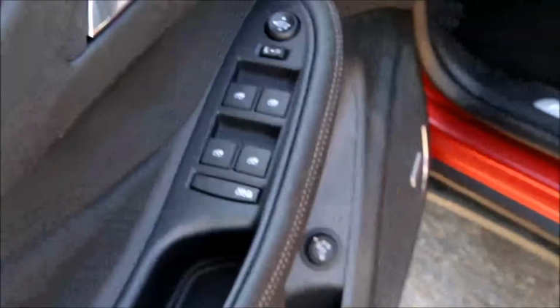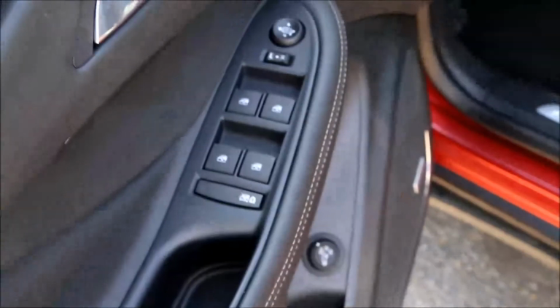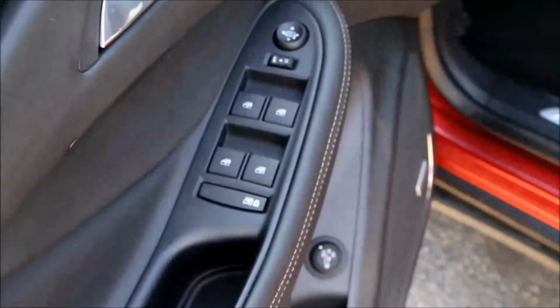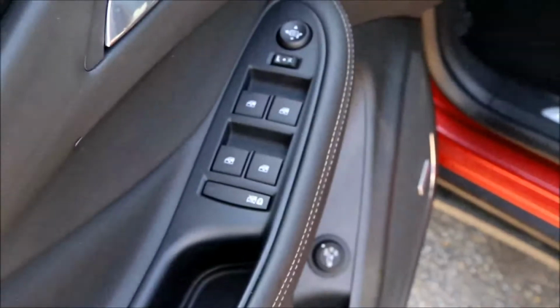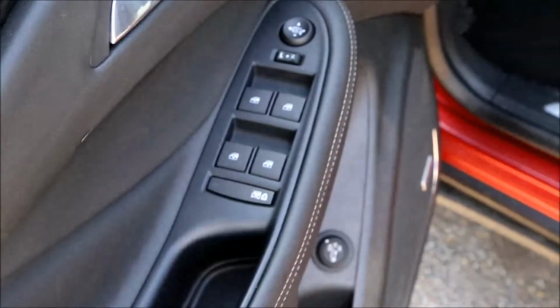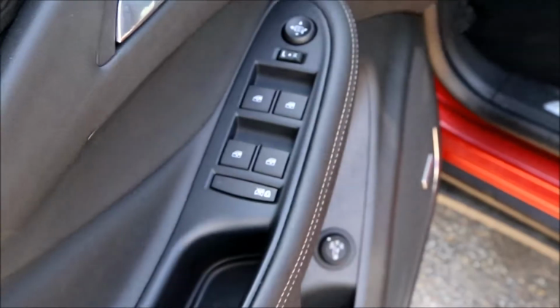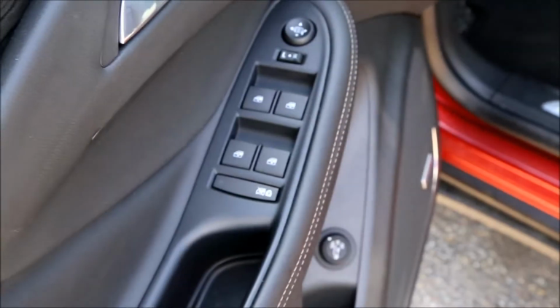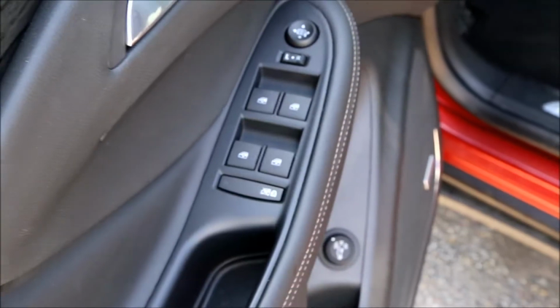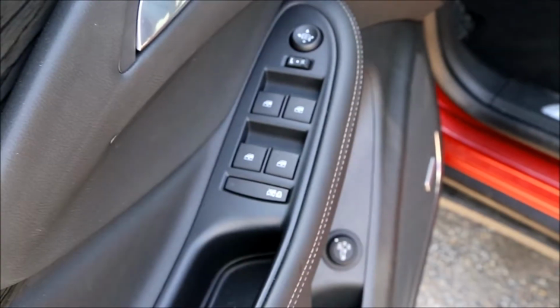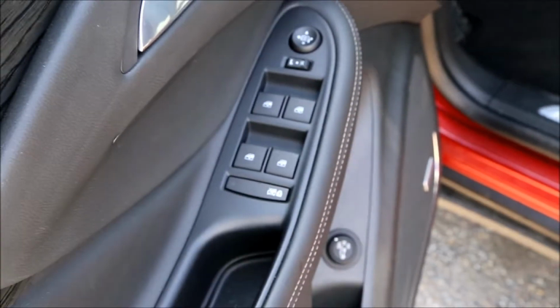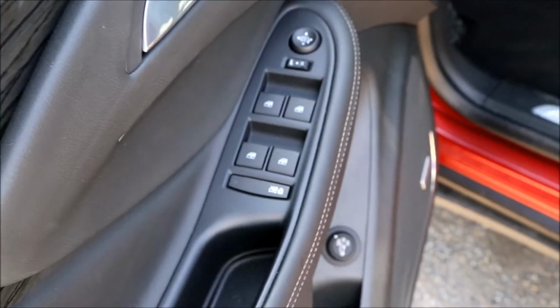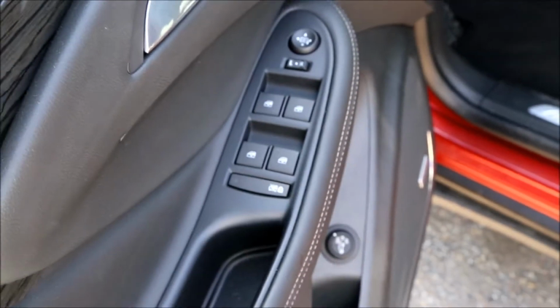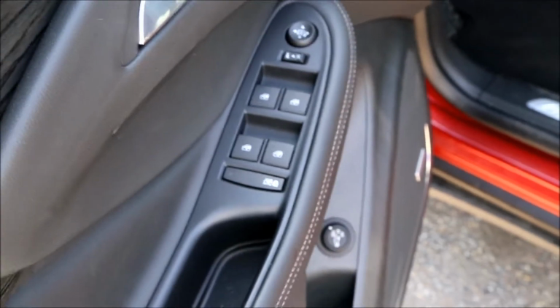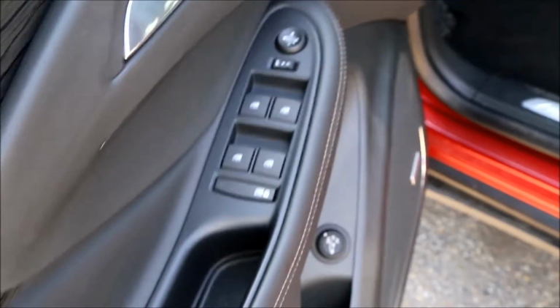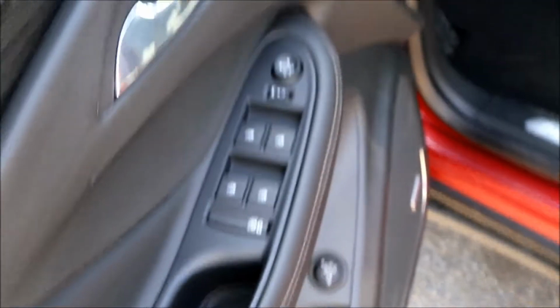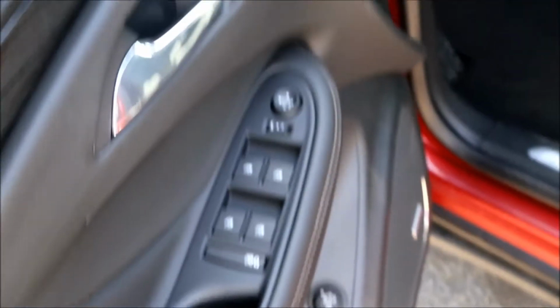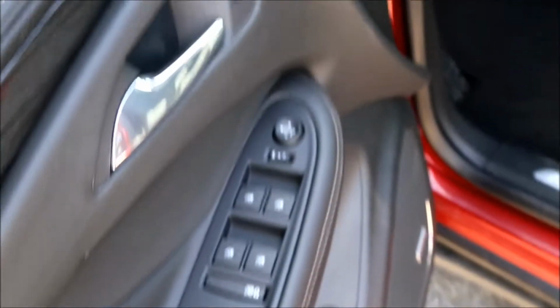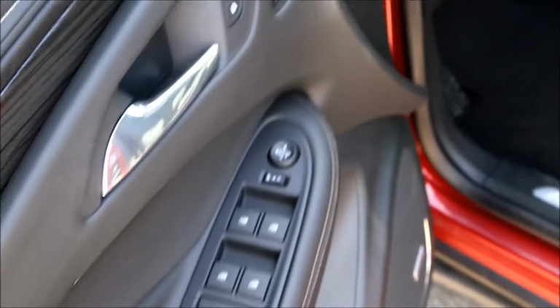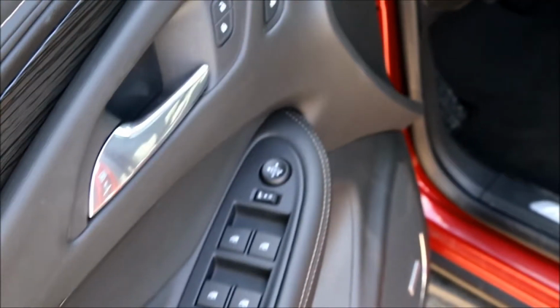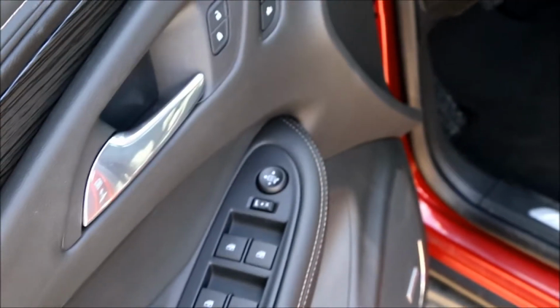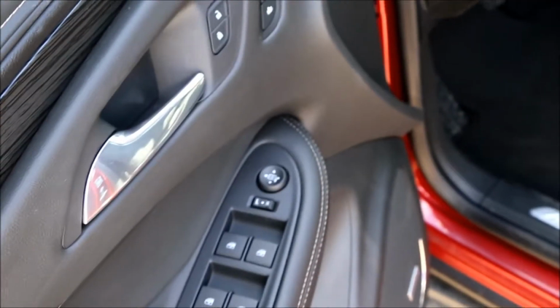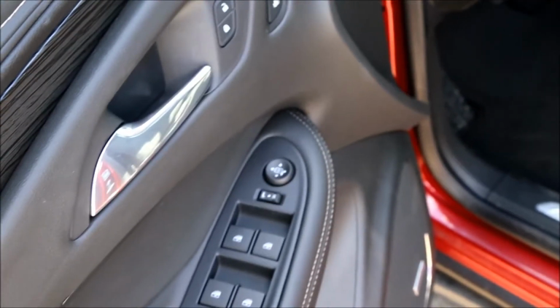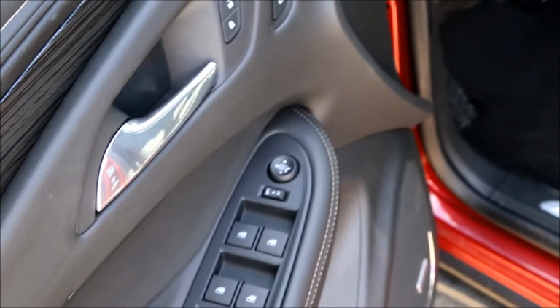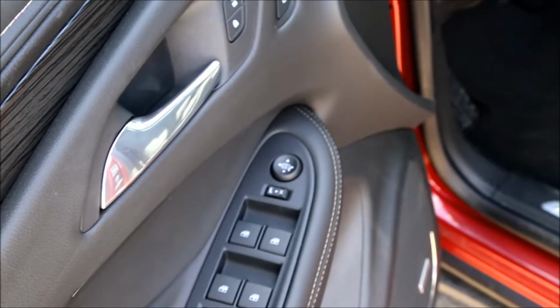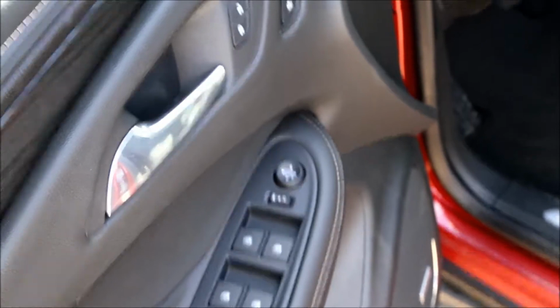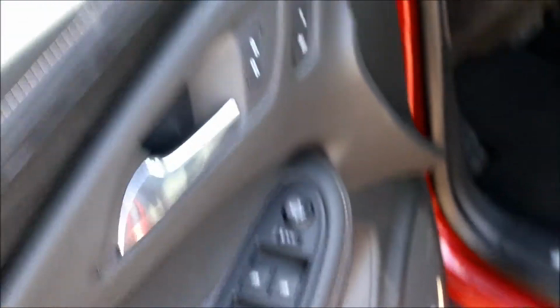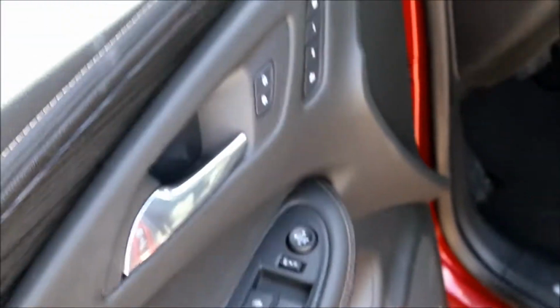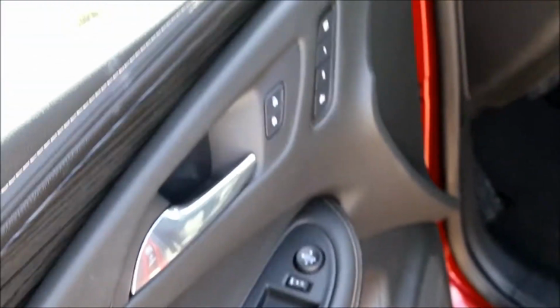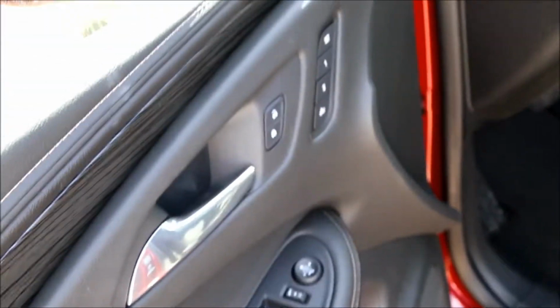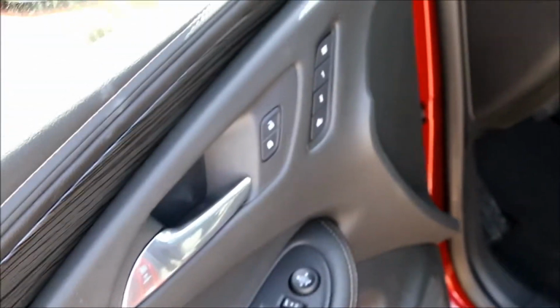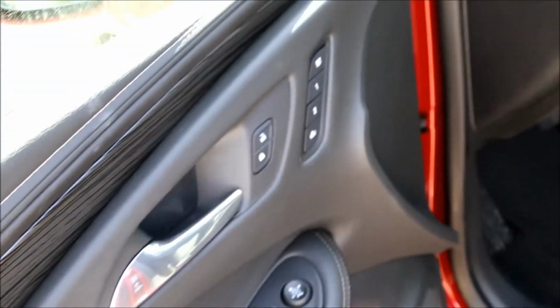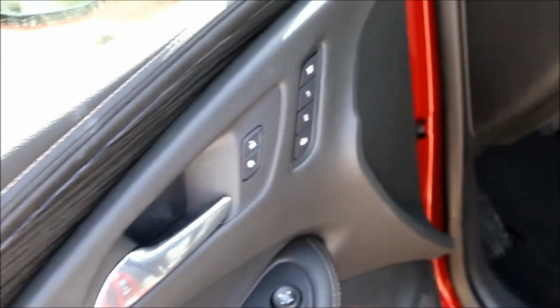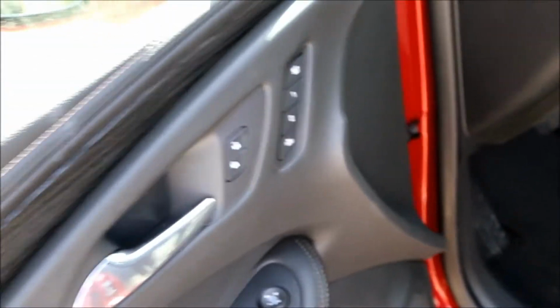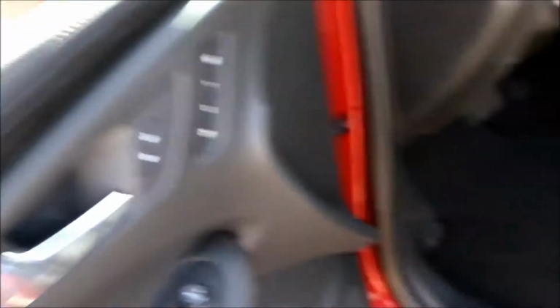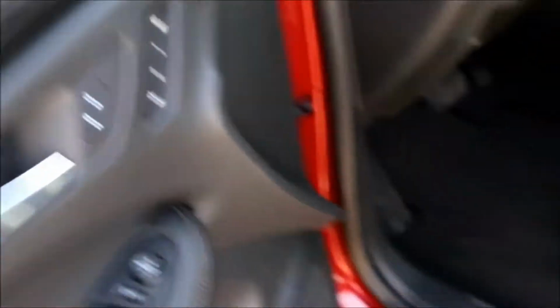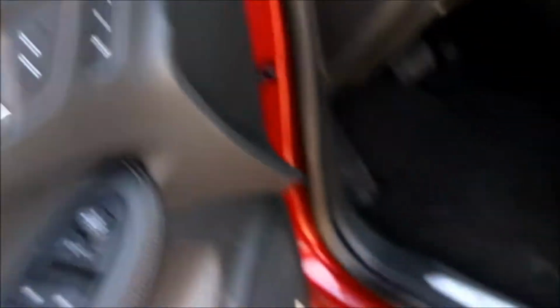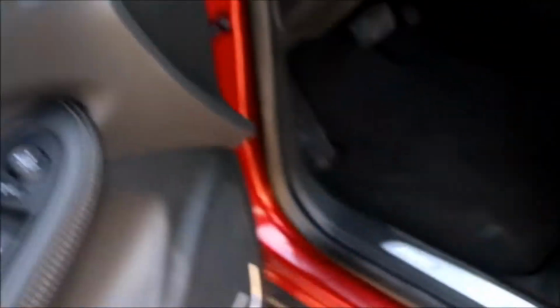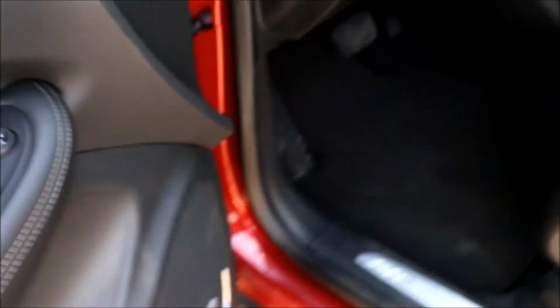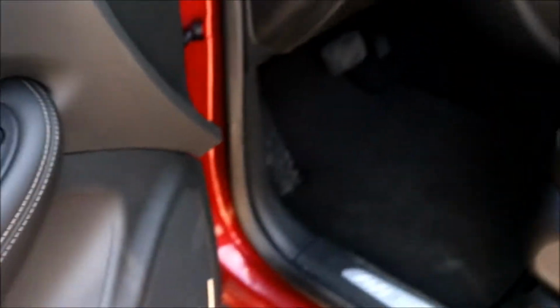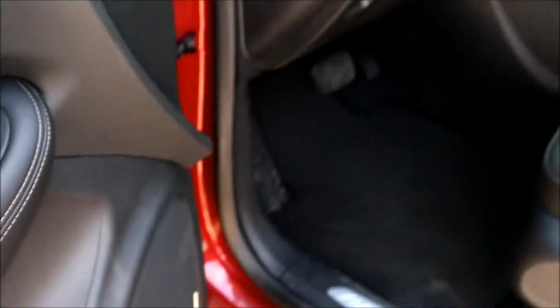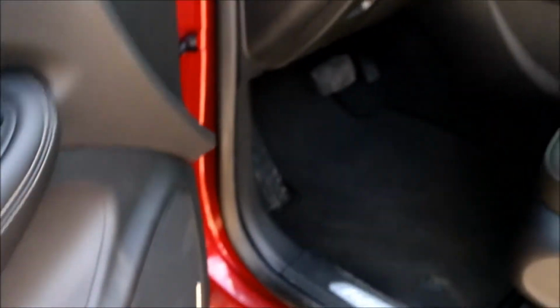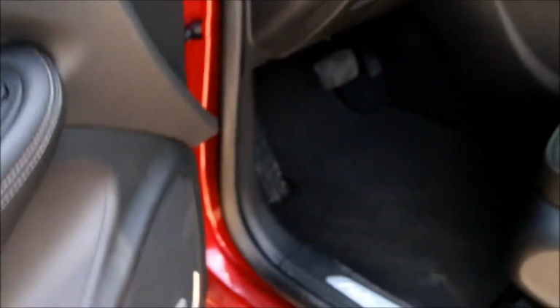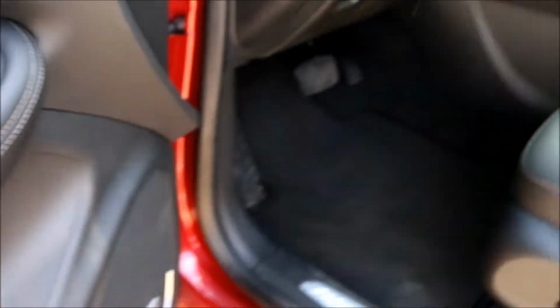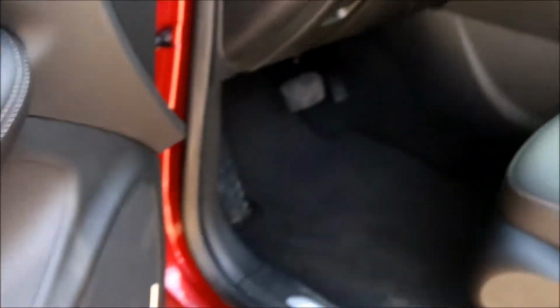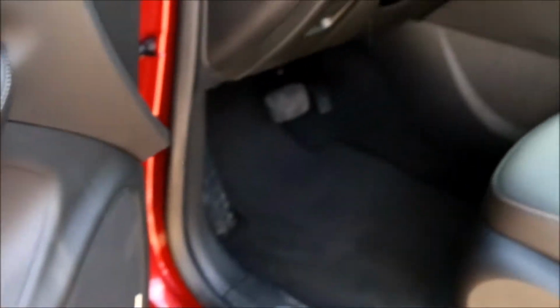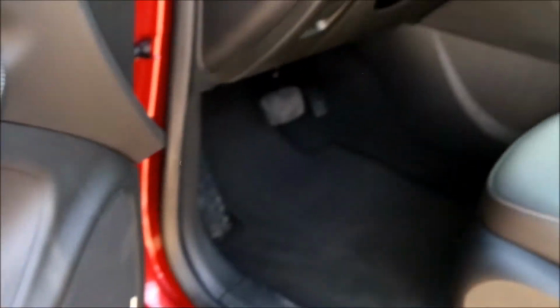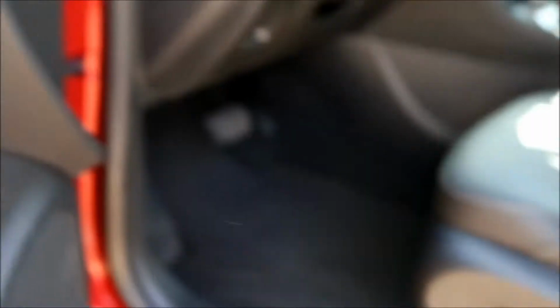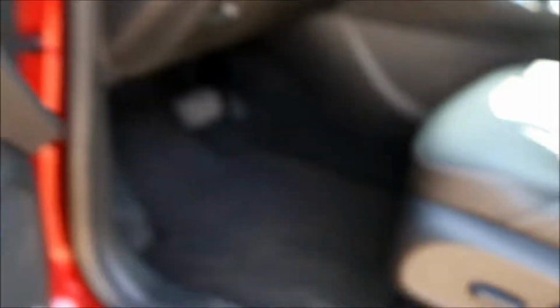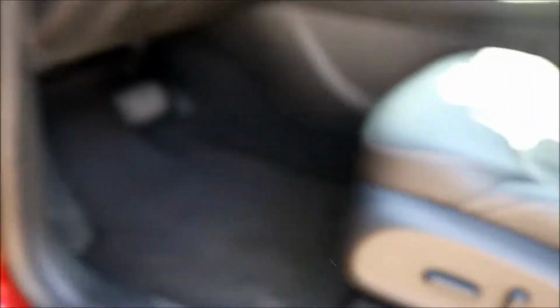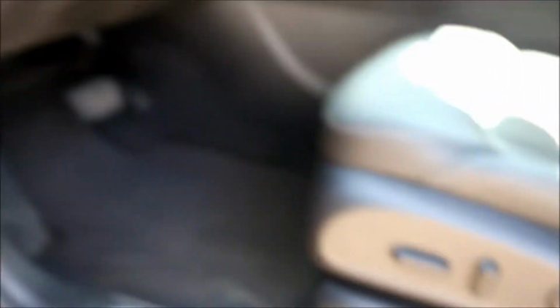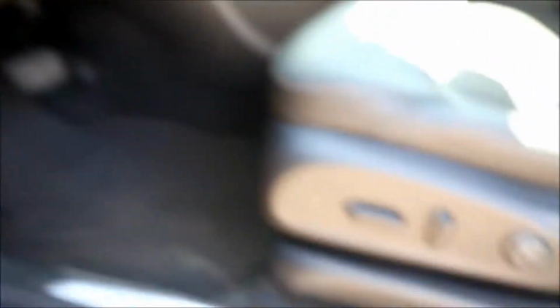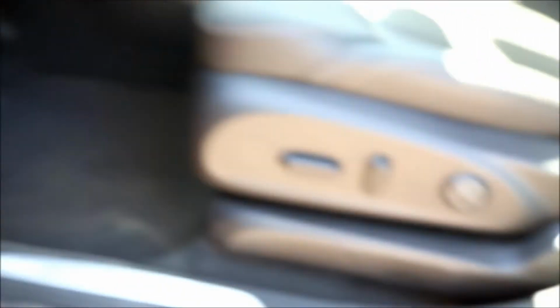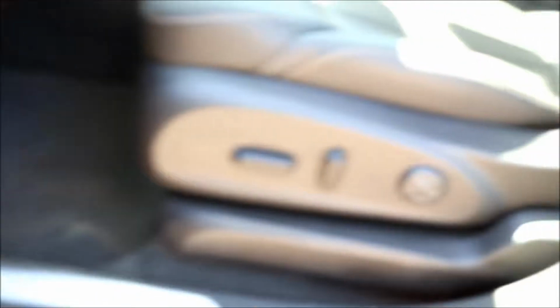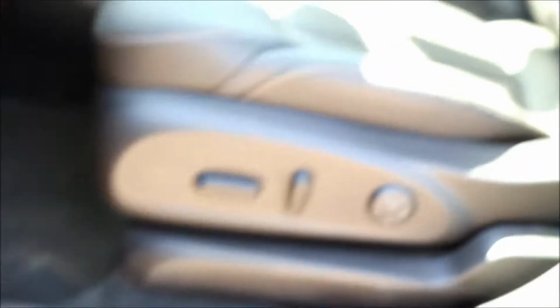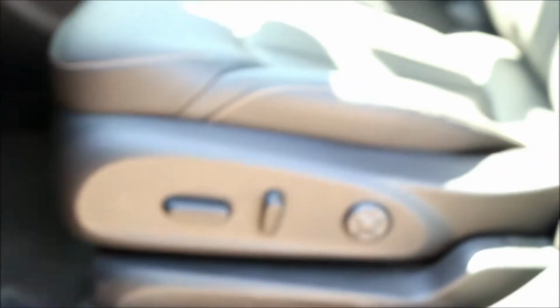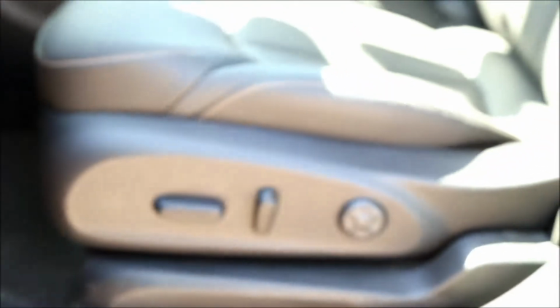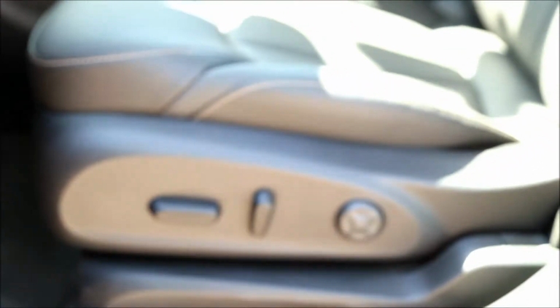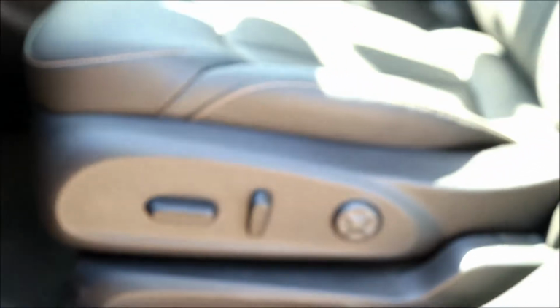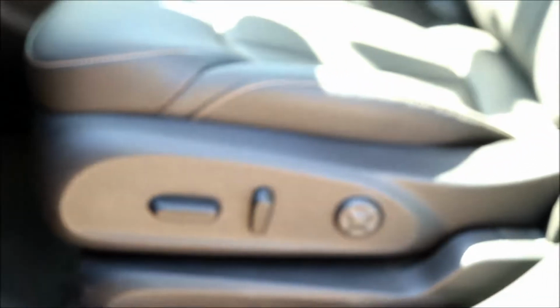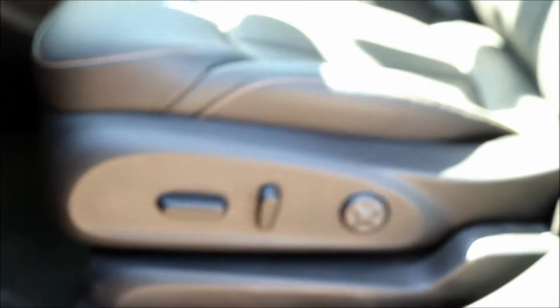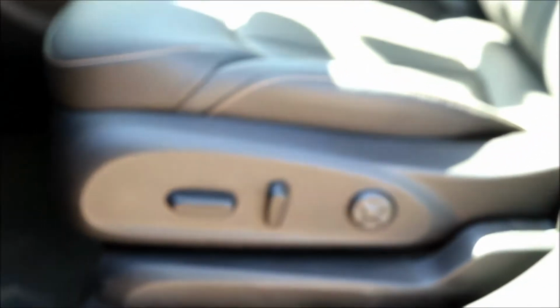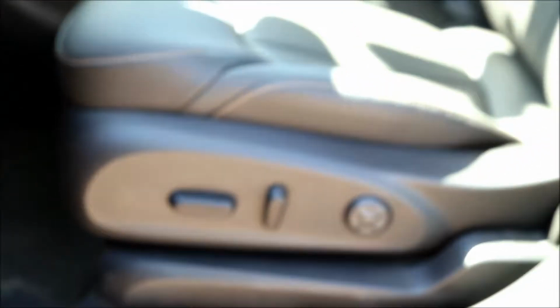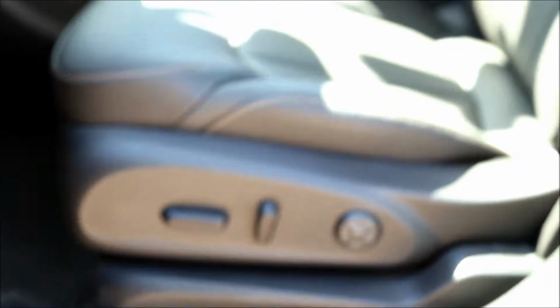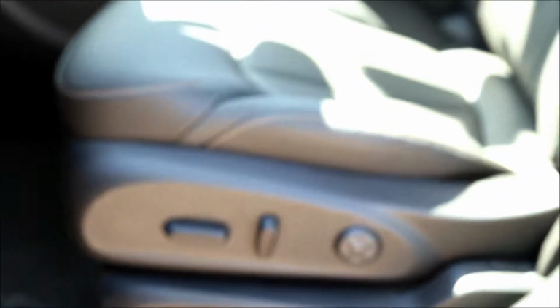Power windows, power mirrors, power locks, power seat.